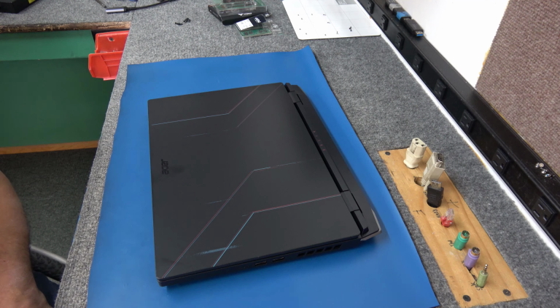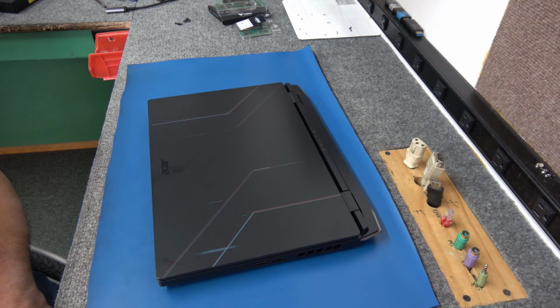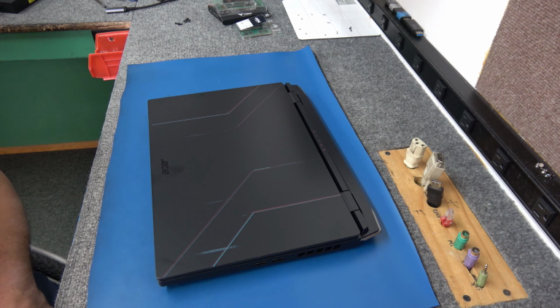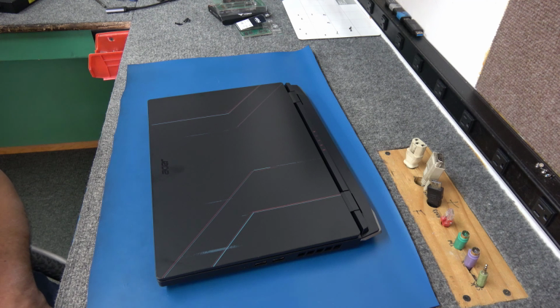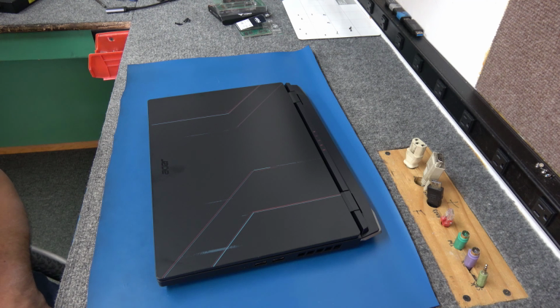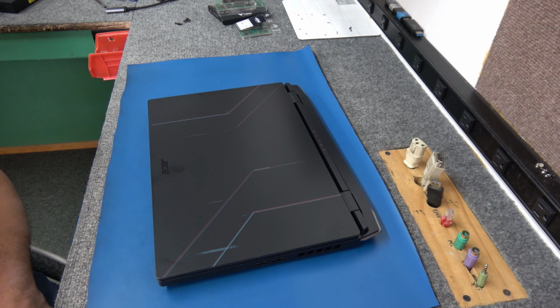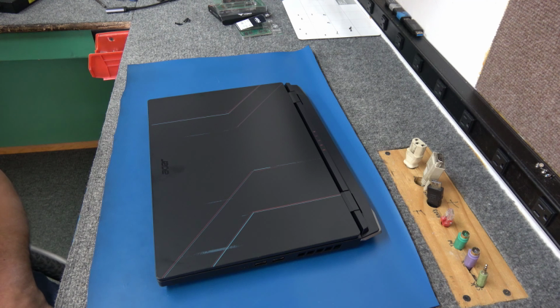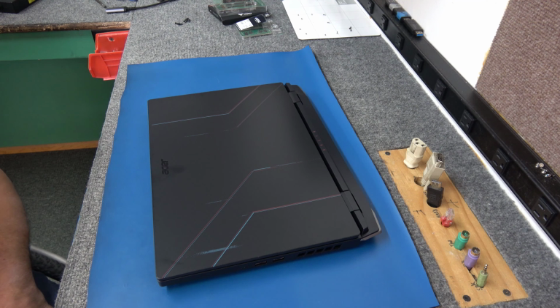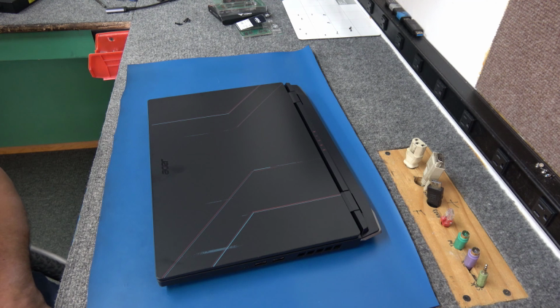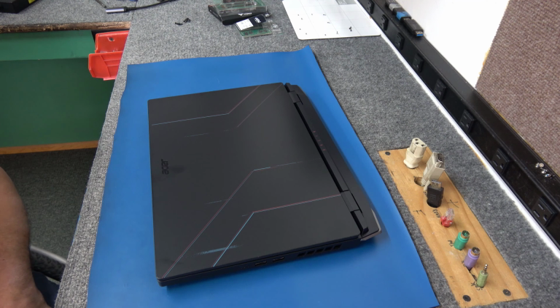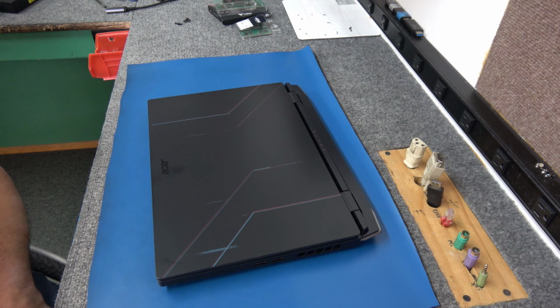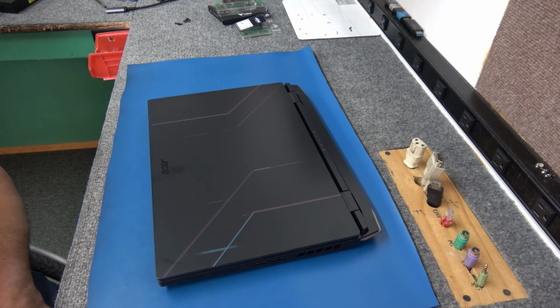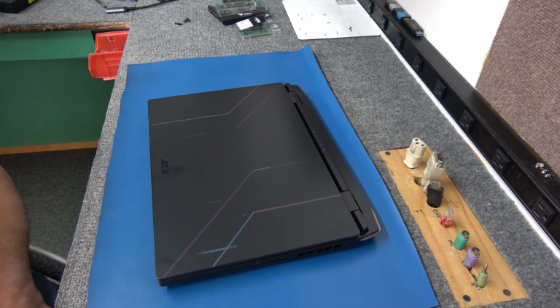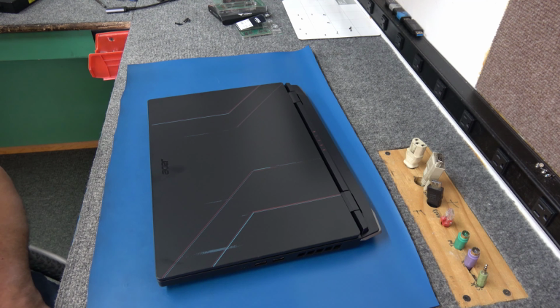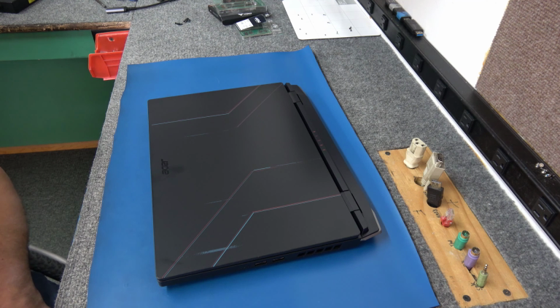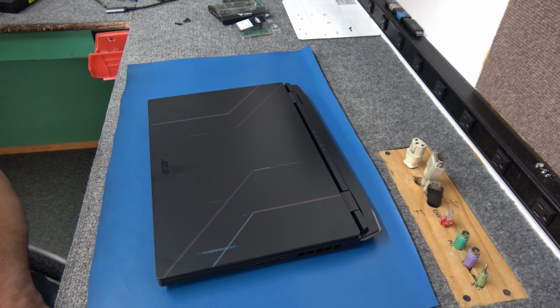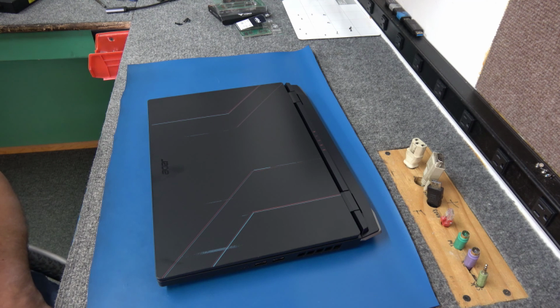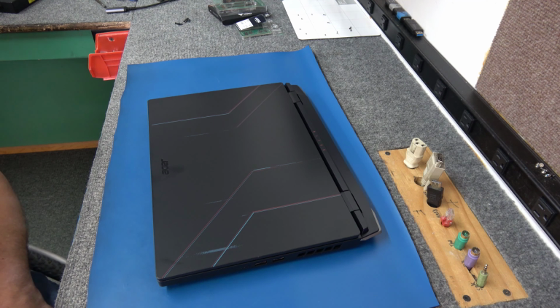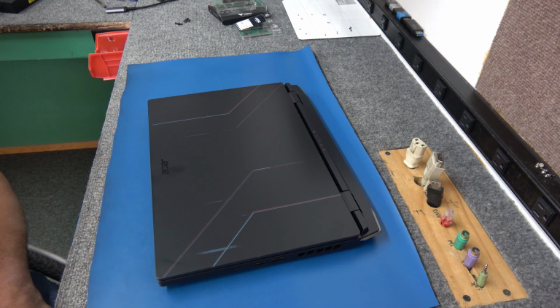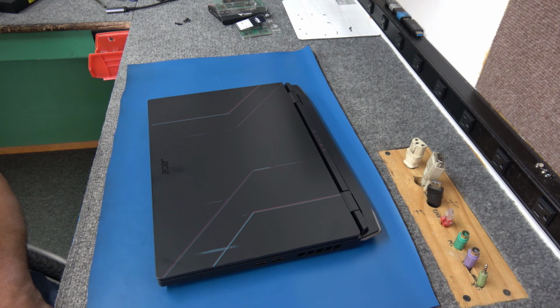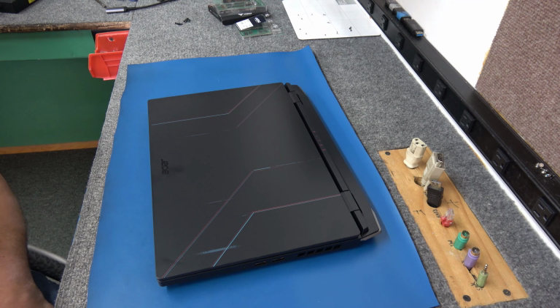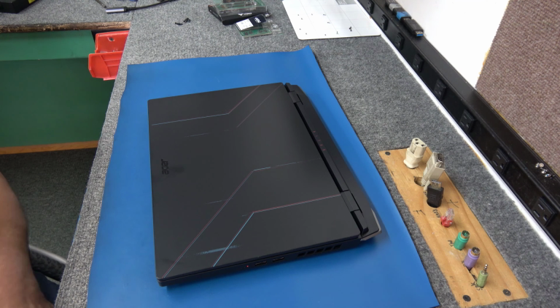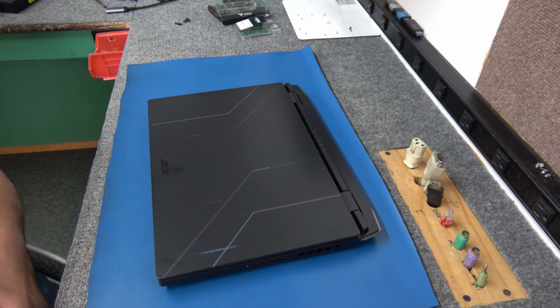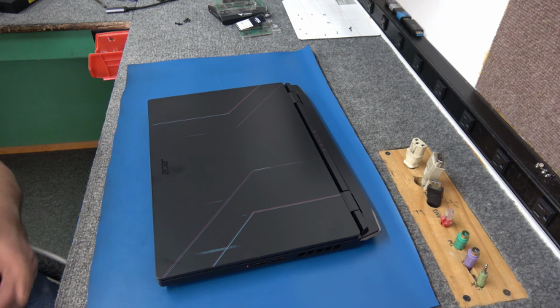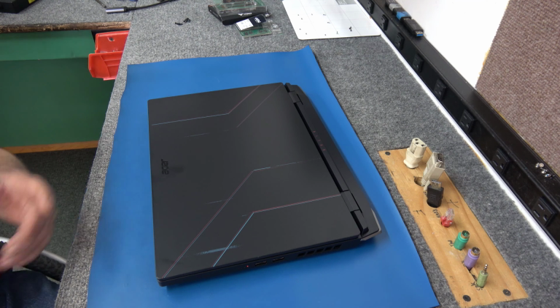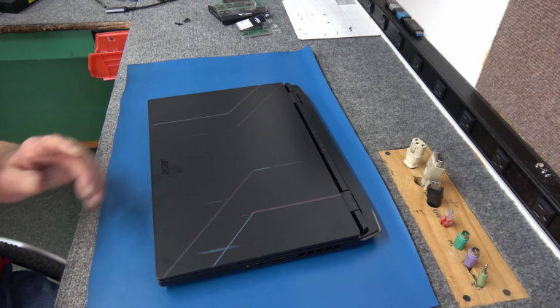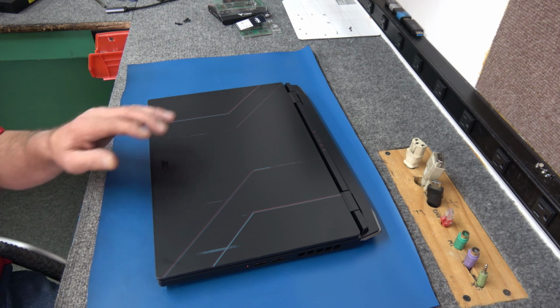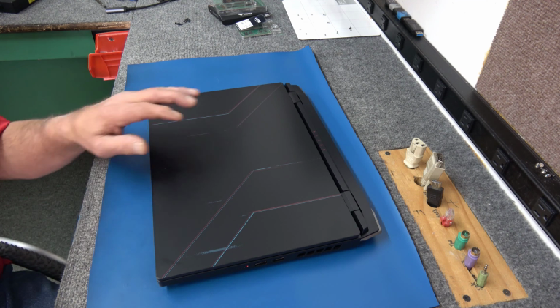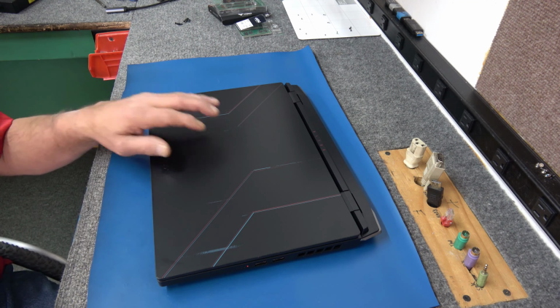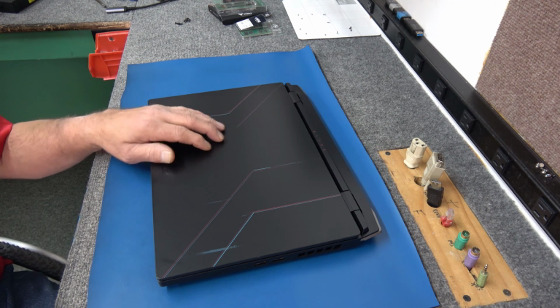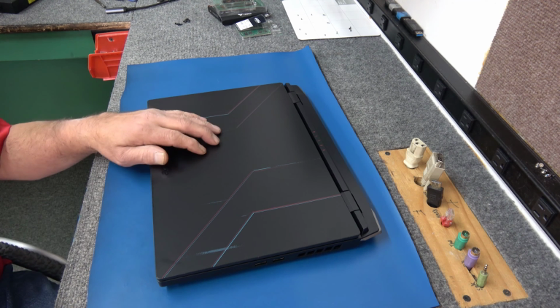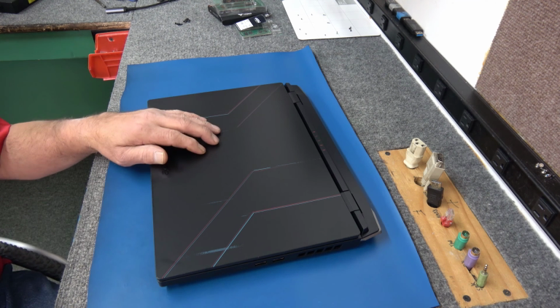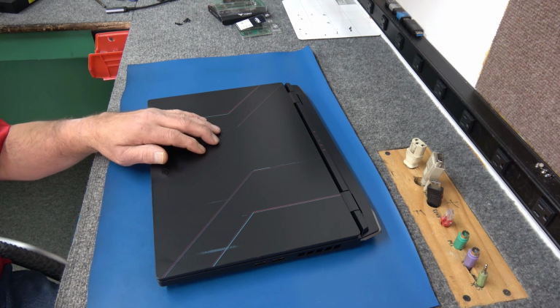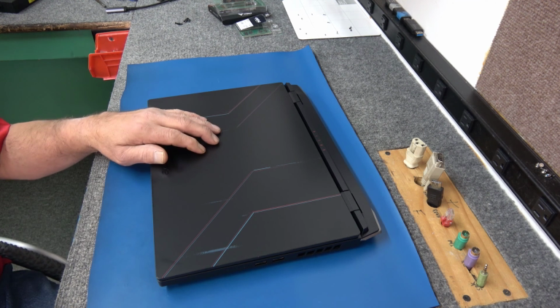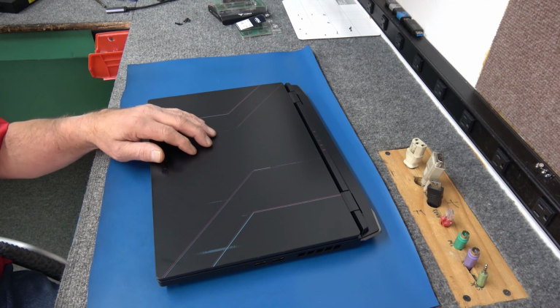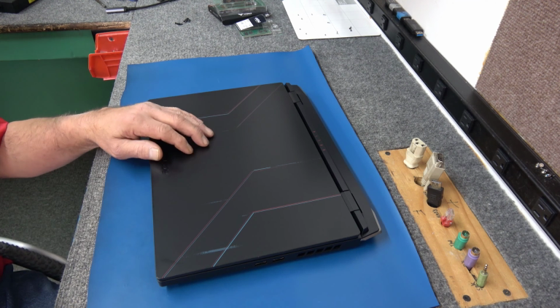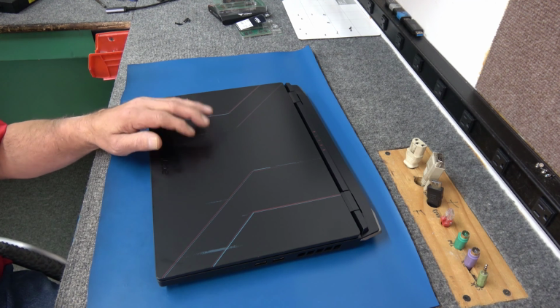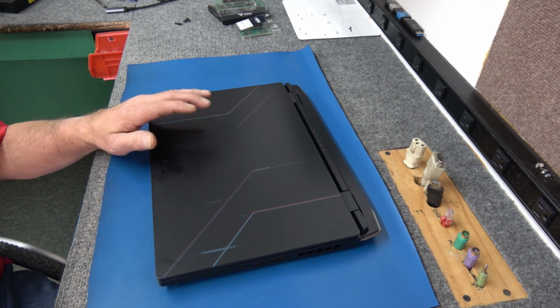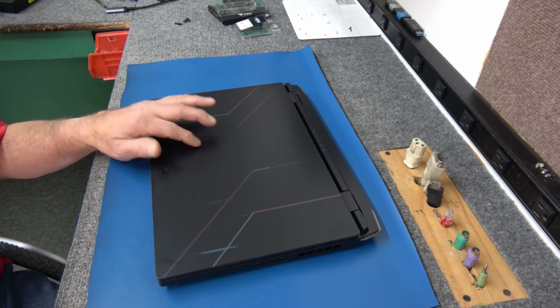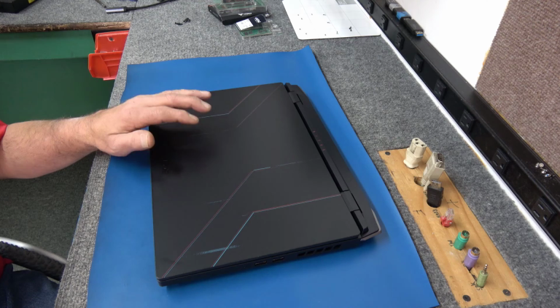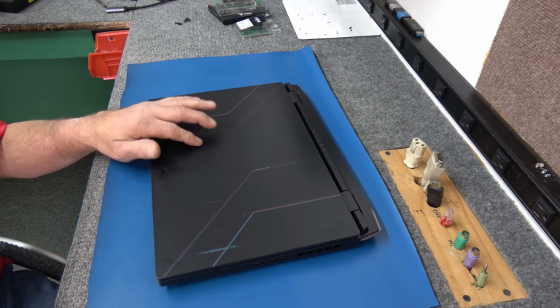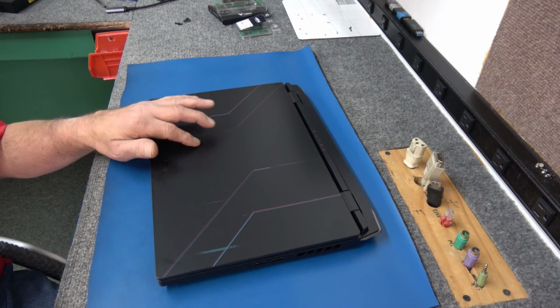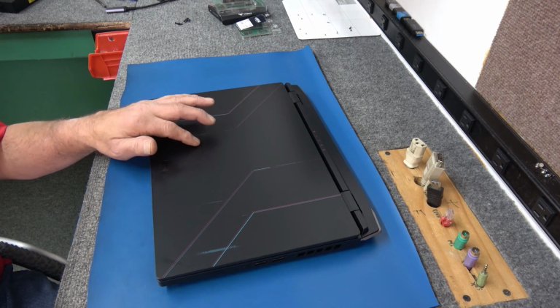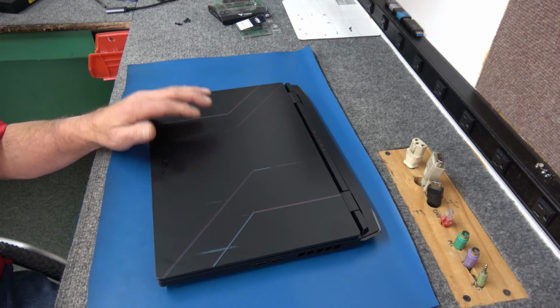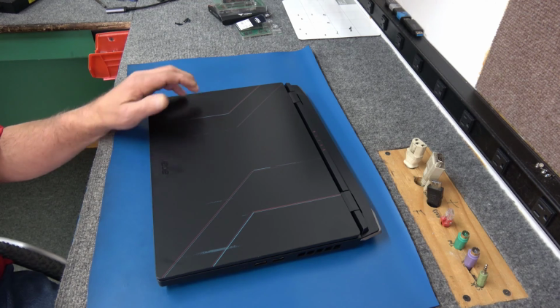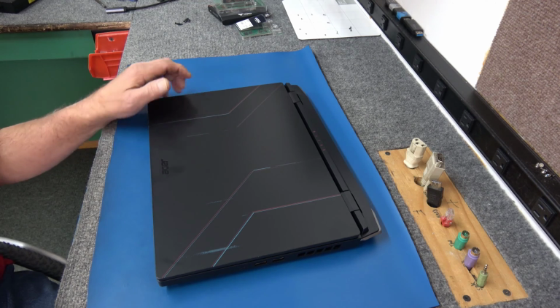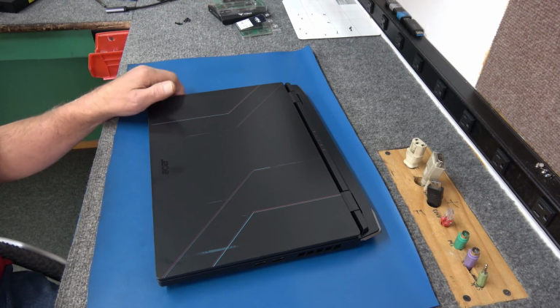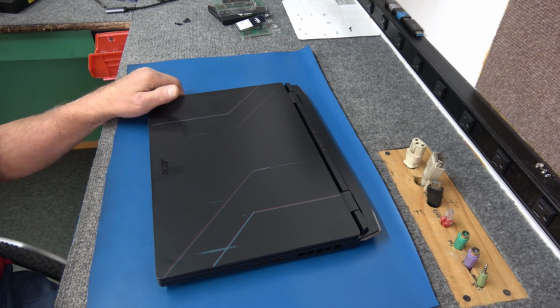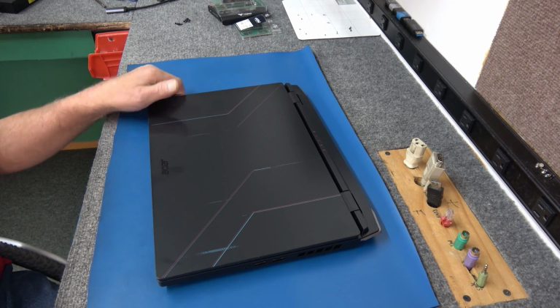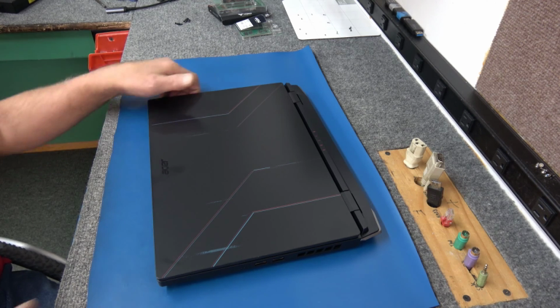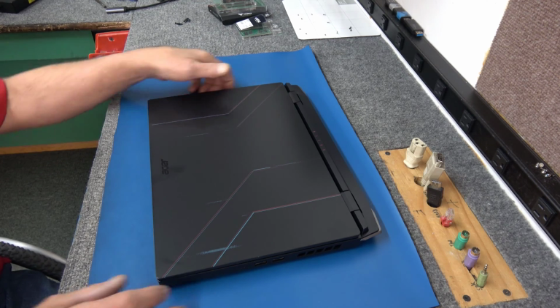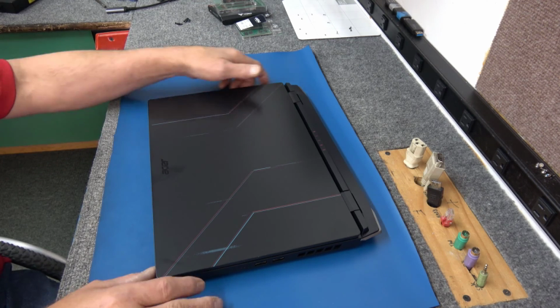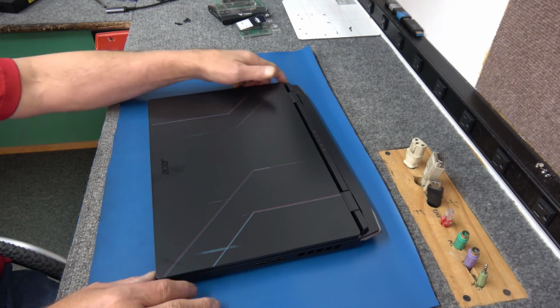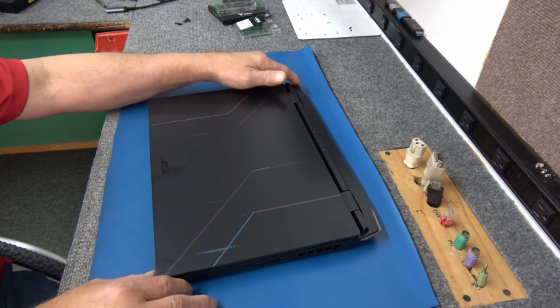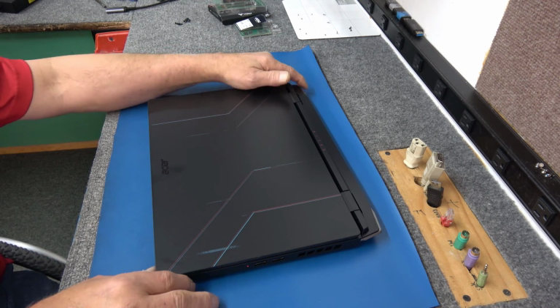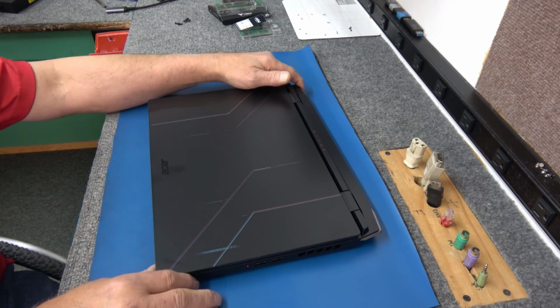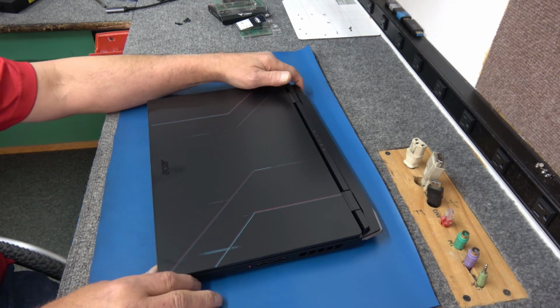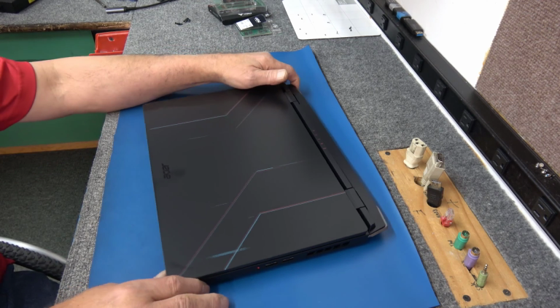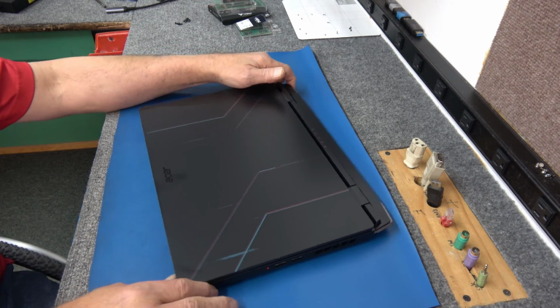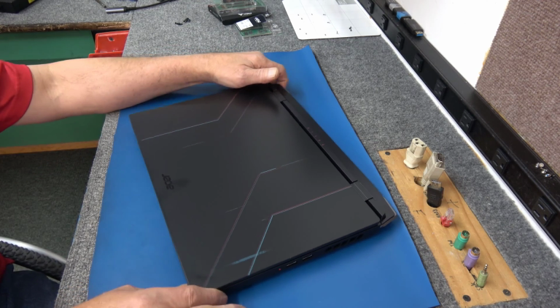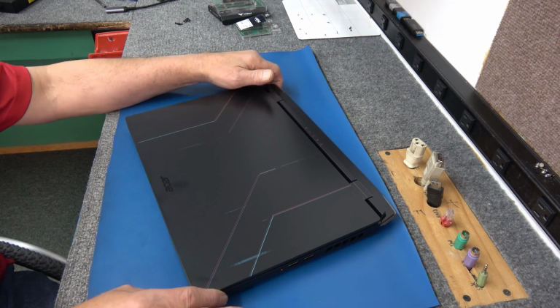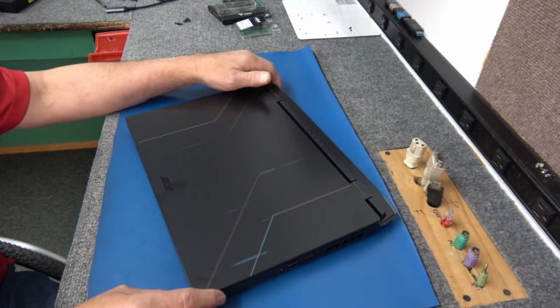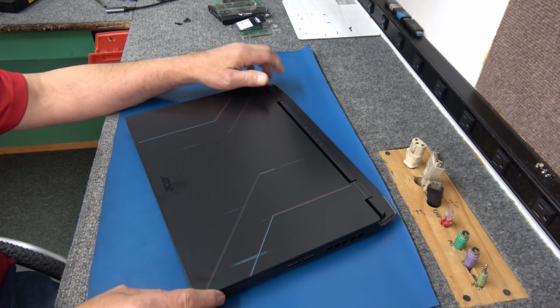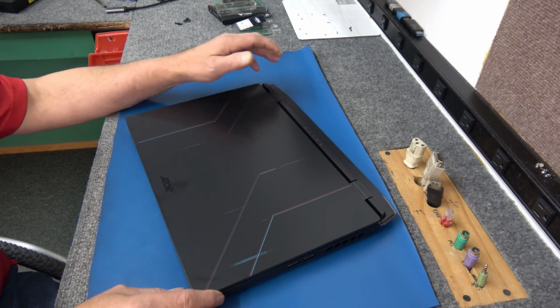Hey guys, how's it going? Dale here. Today I got this brand new Acer Nitro 5 Gaming Laptop, basically right out of the box.